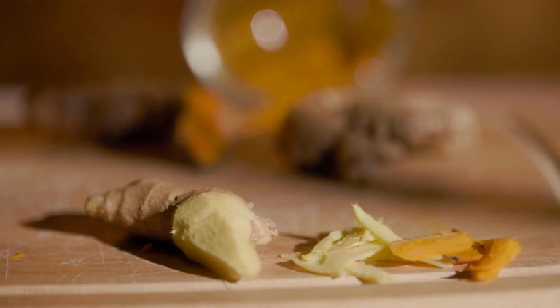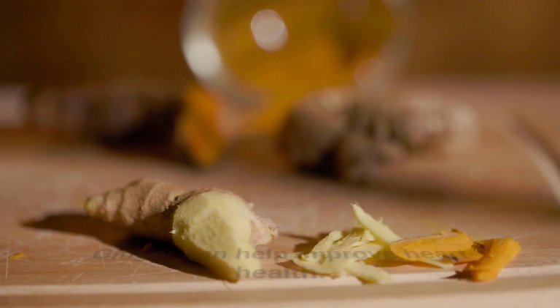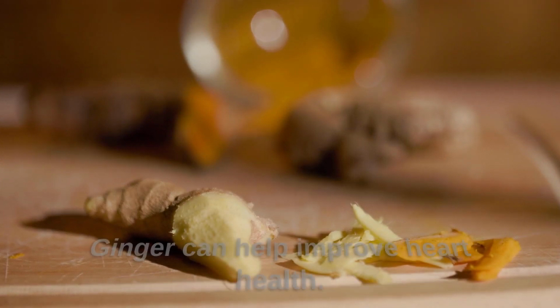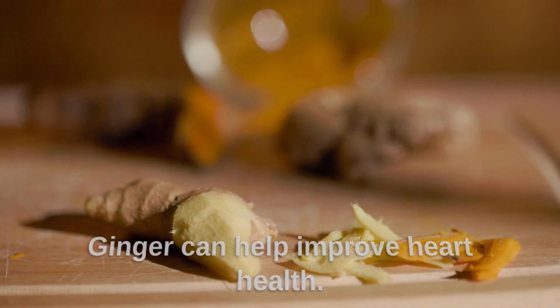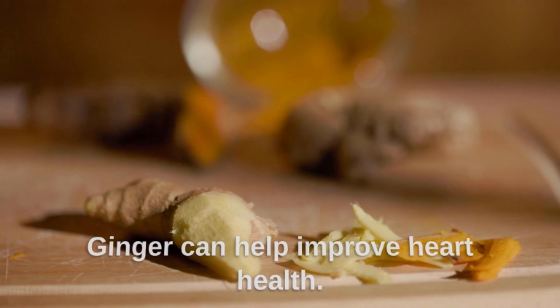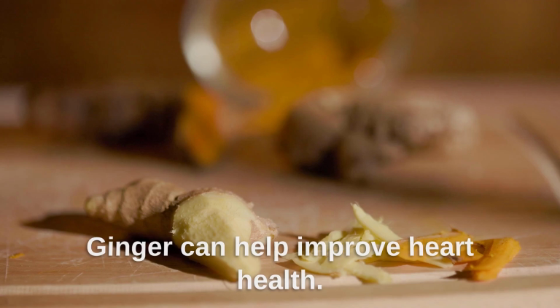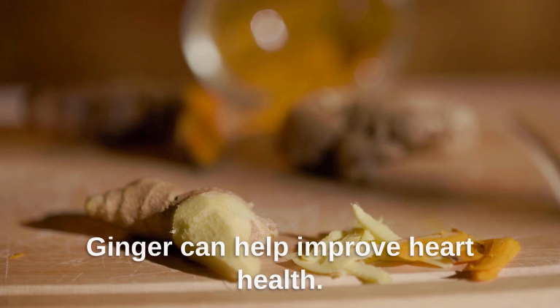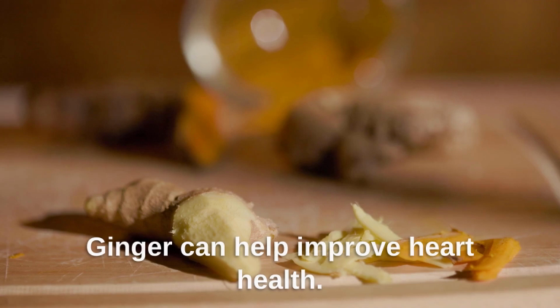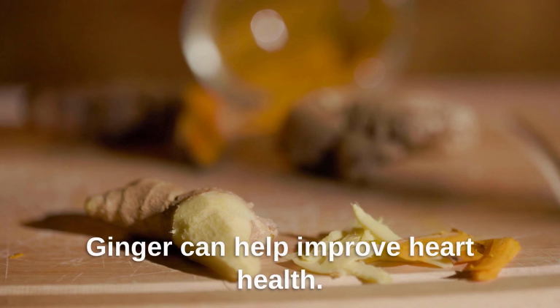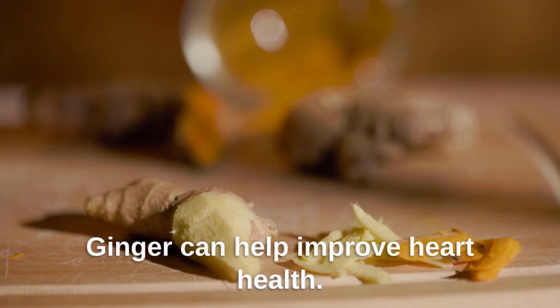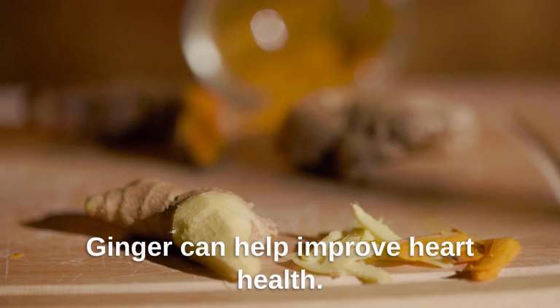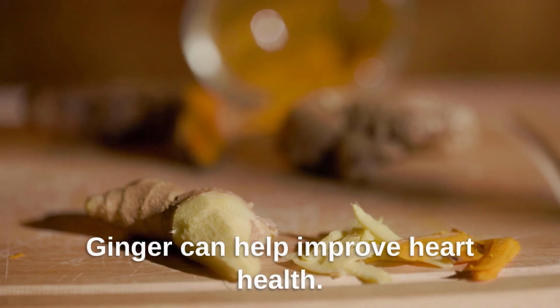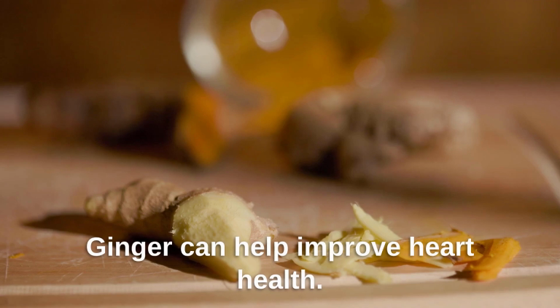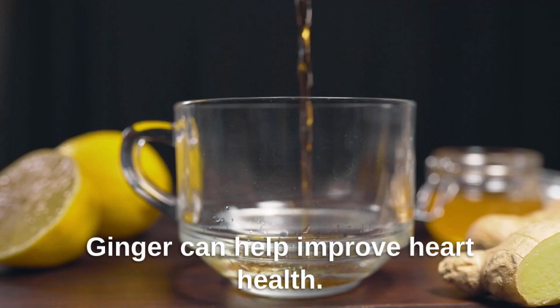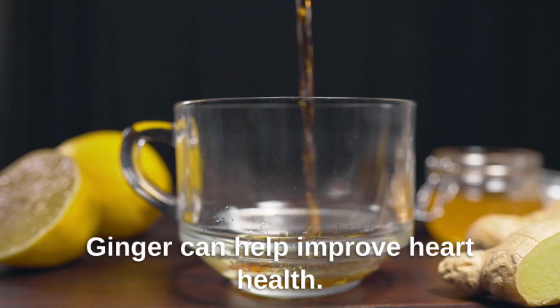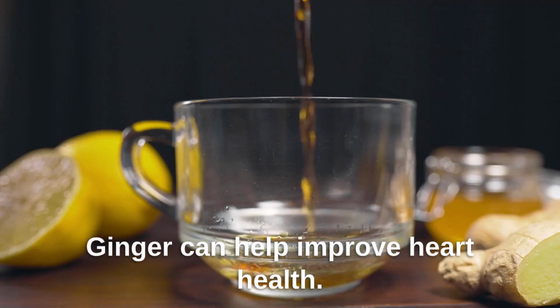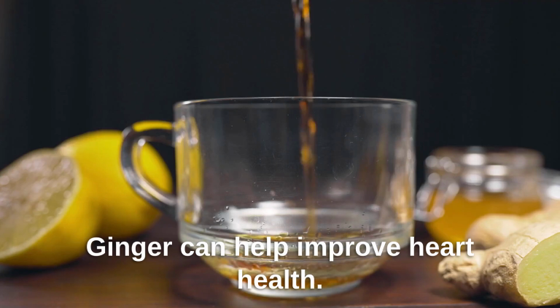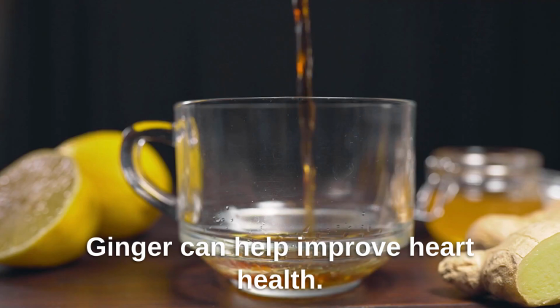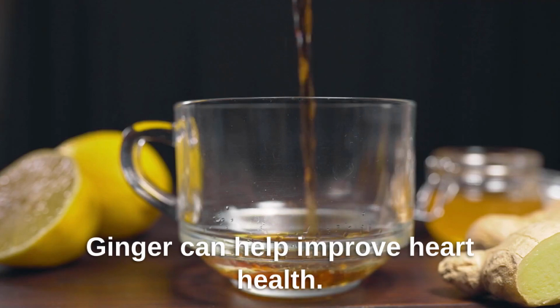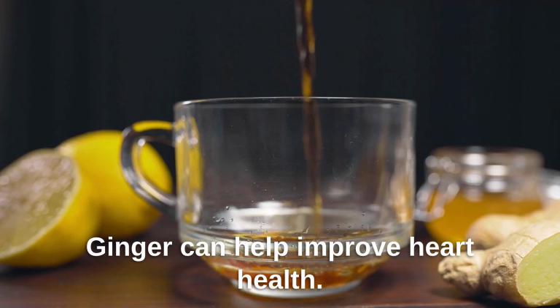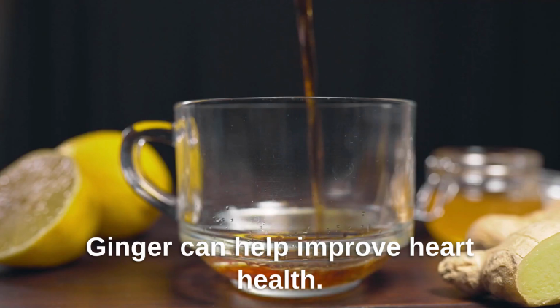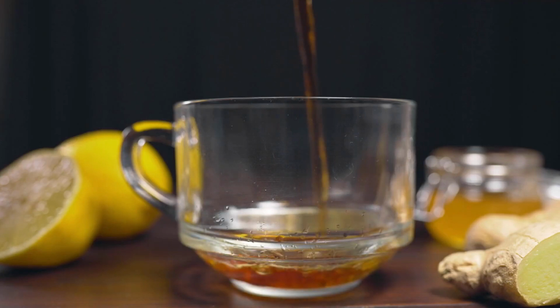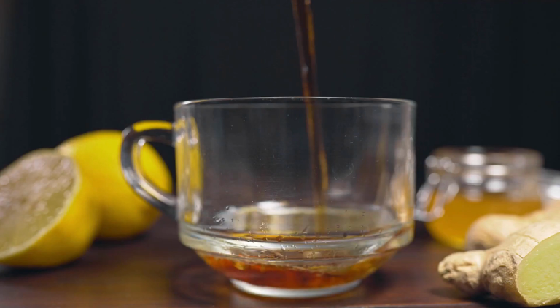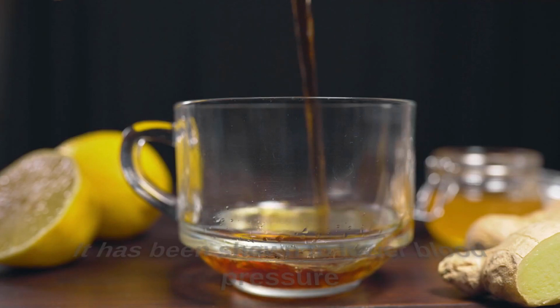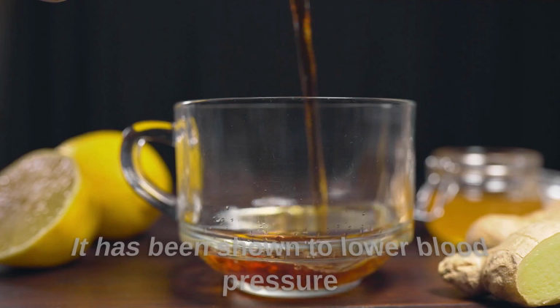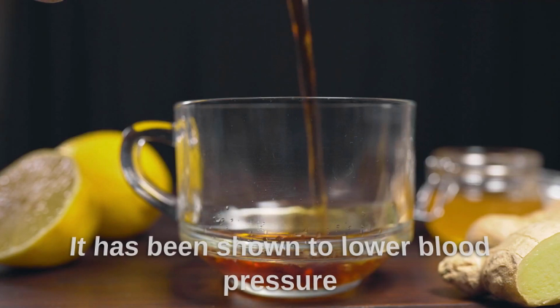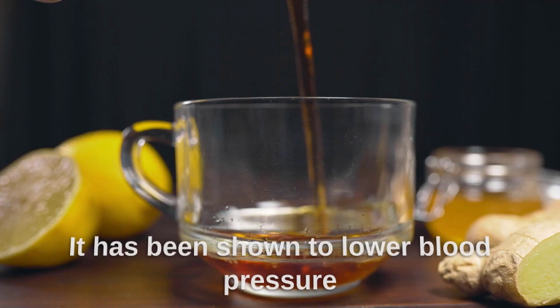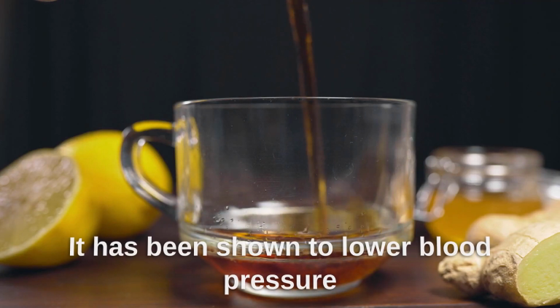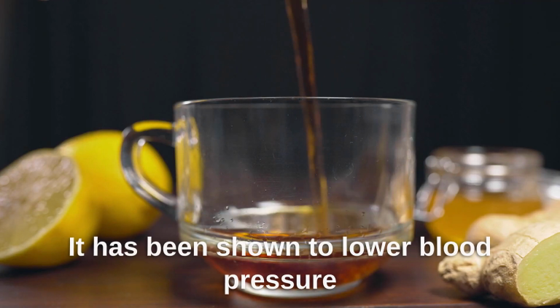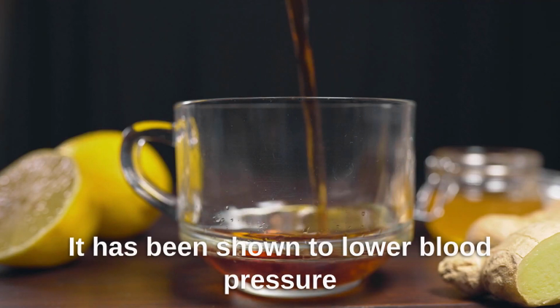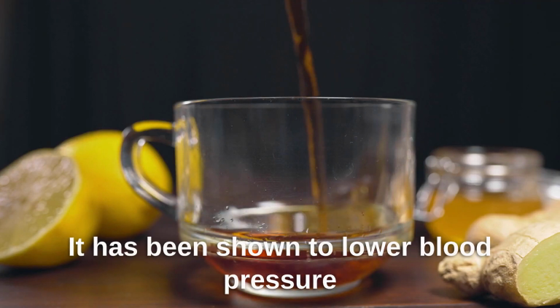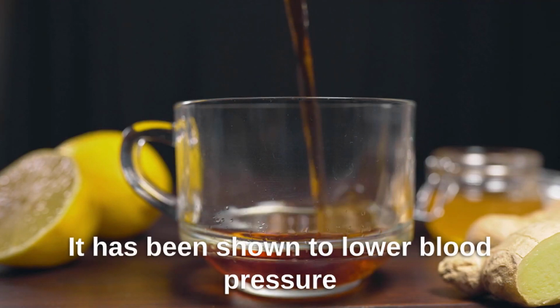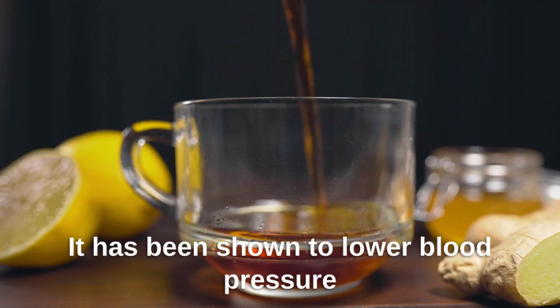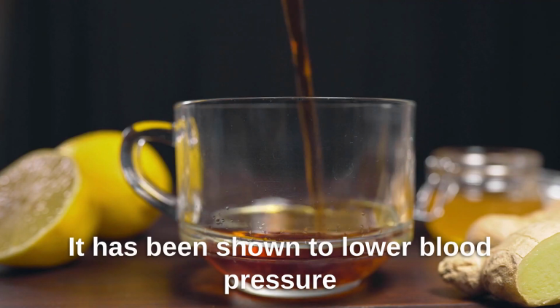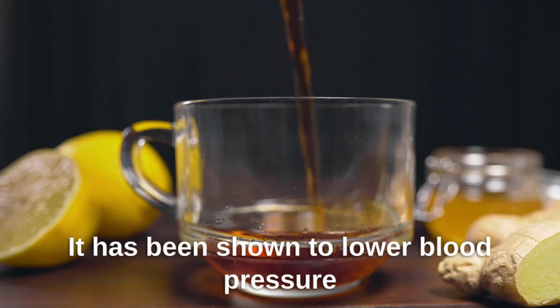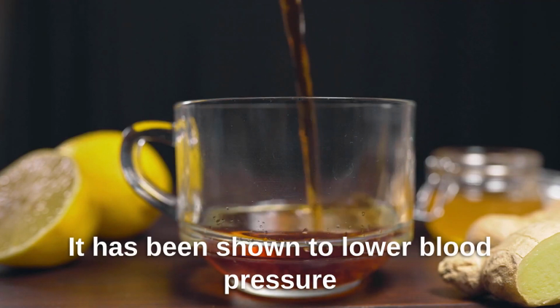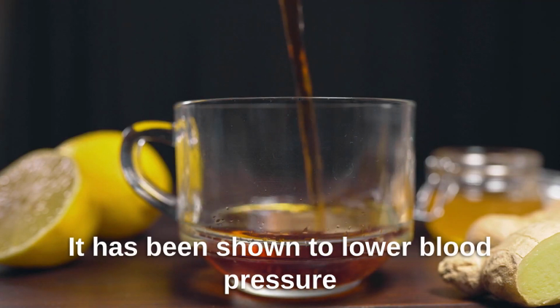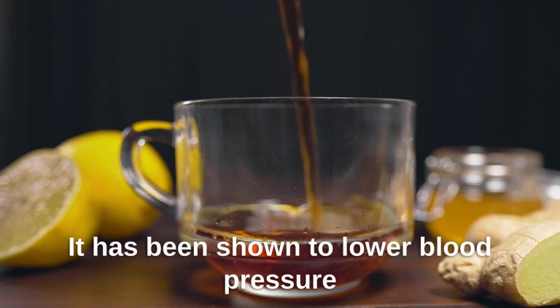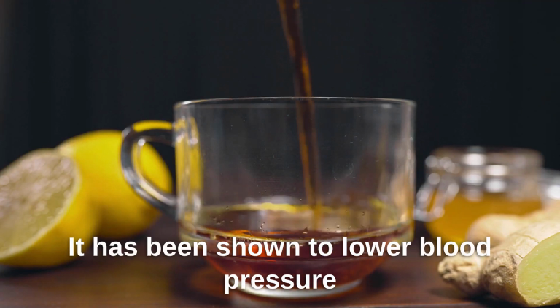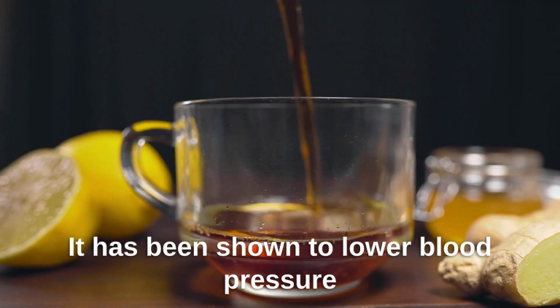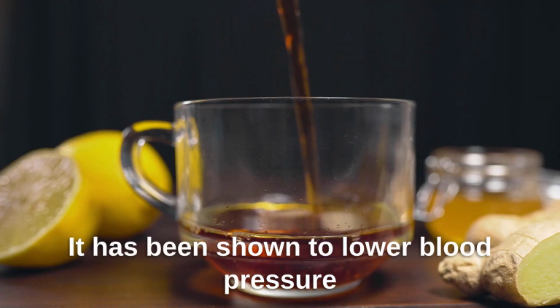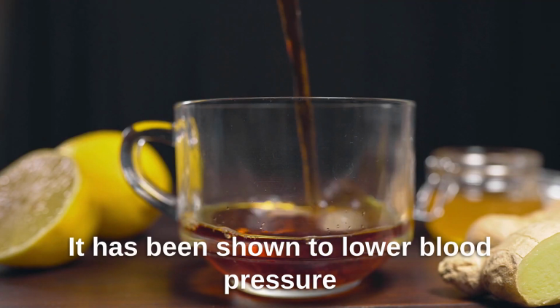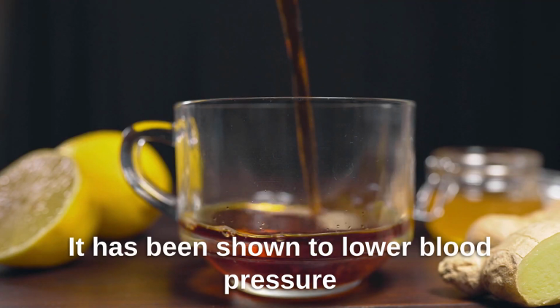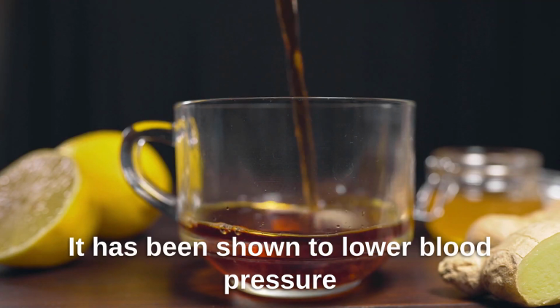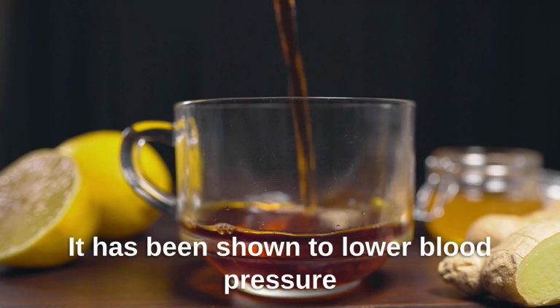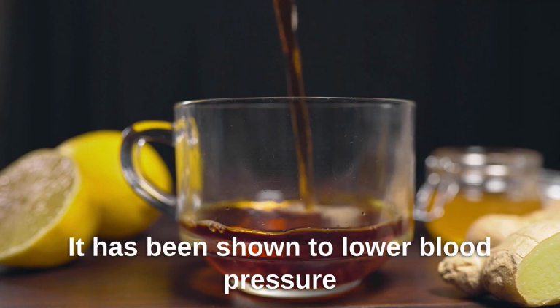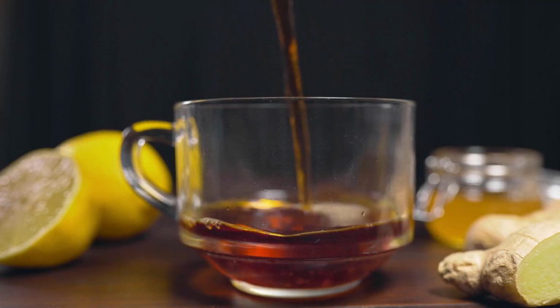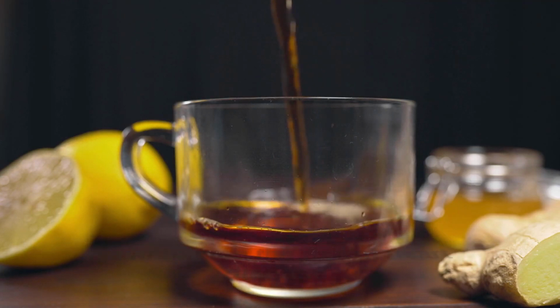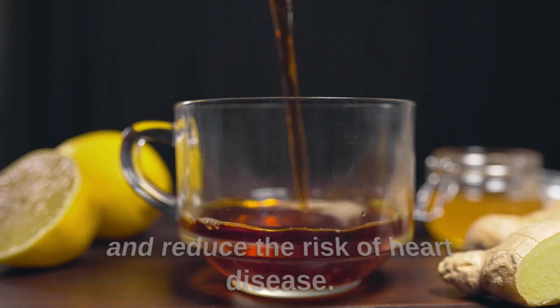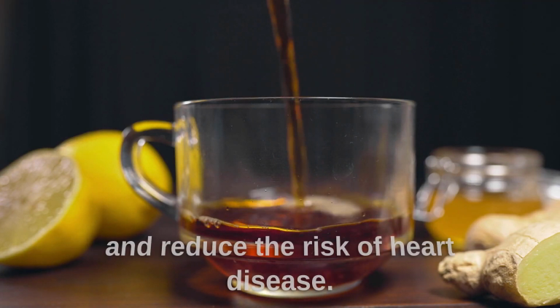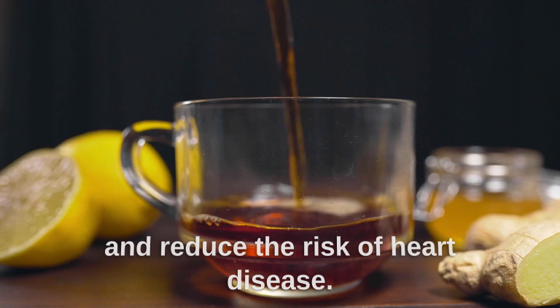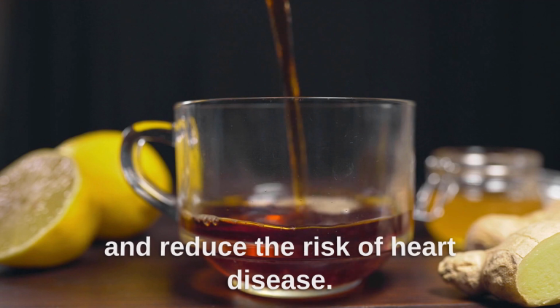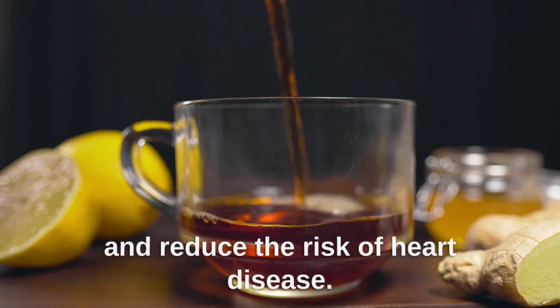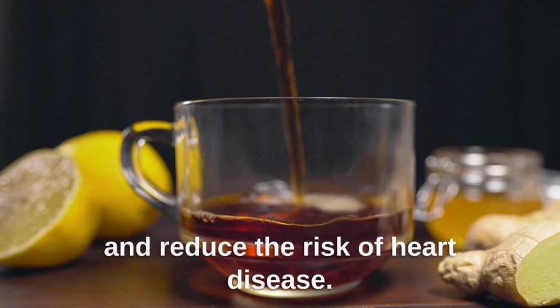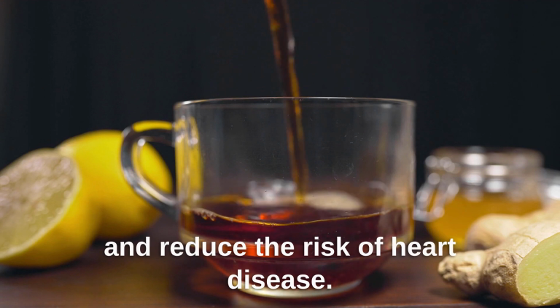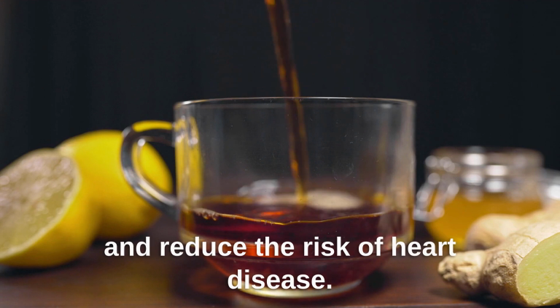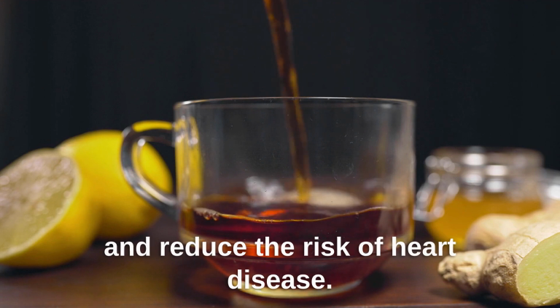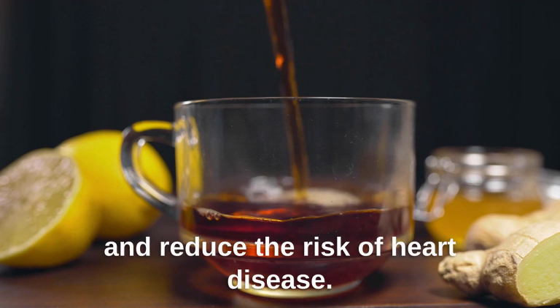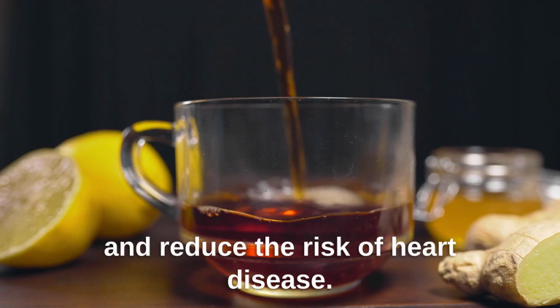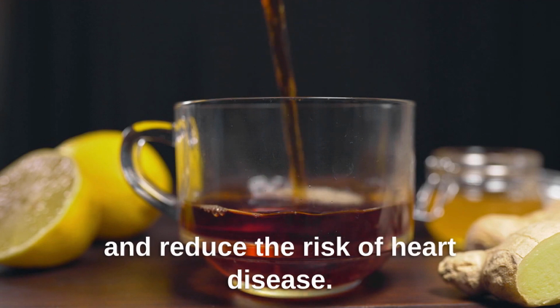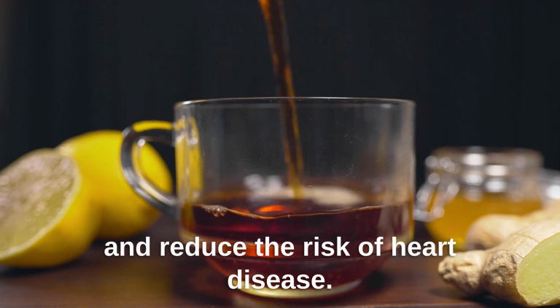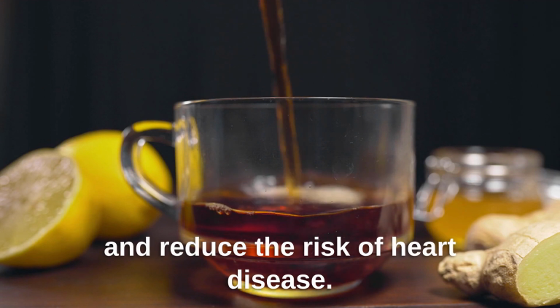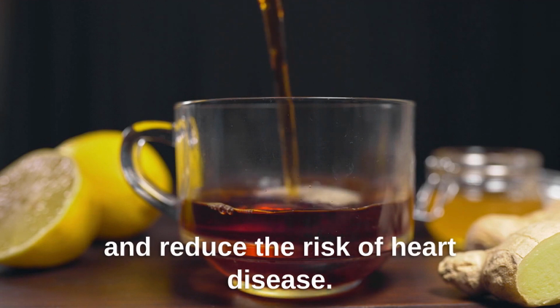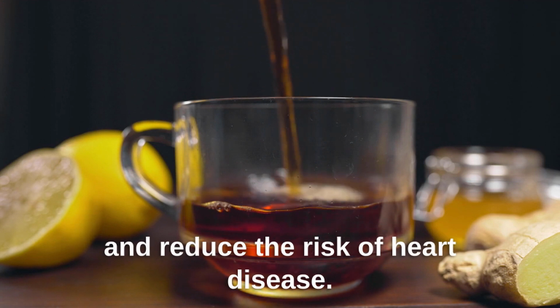Ginger can help improve heart health. It has been shown to lower blood pressure and reduce the risk of heart disease.